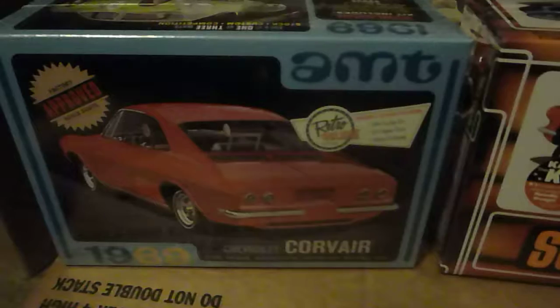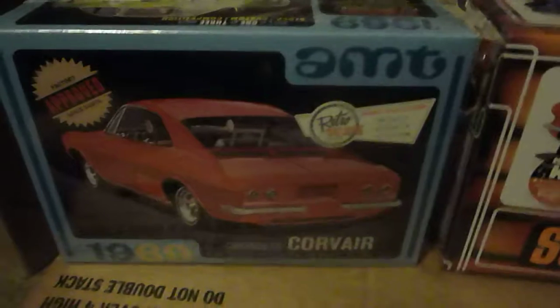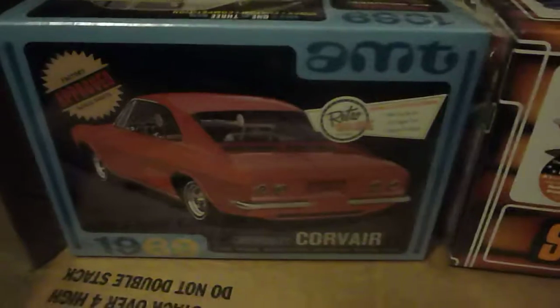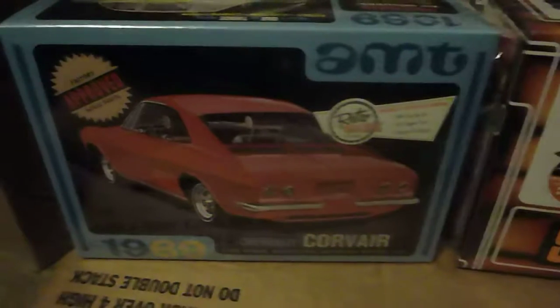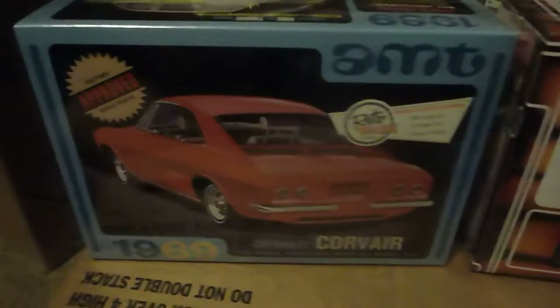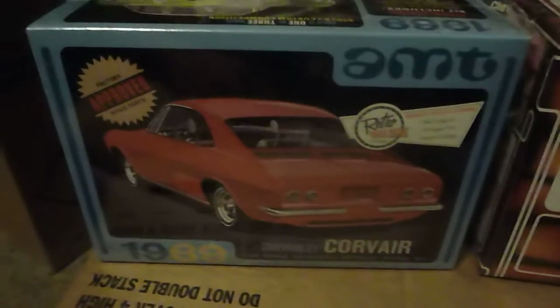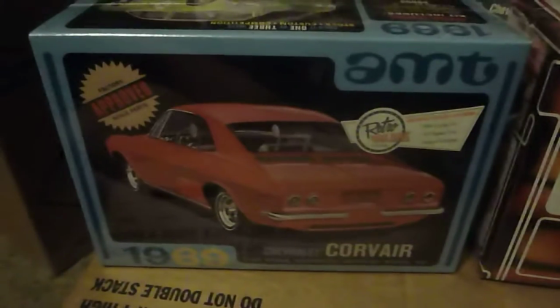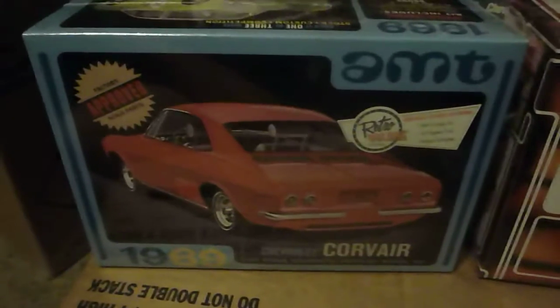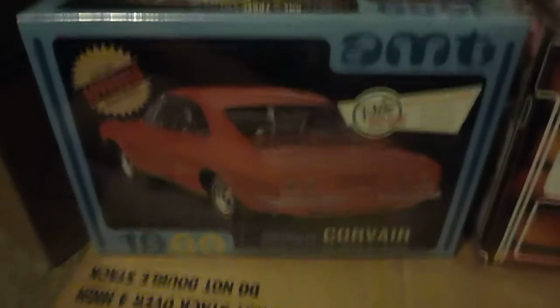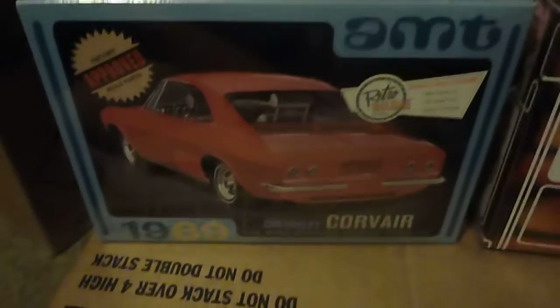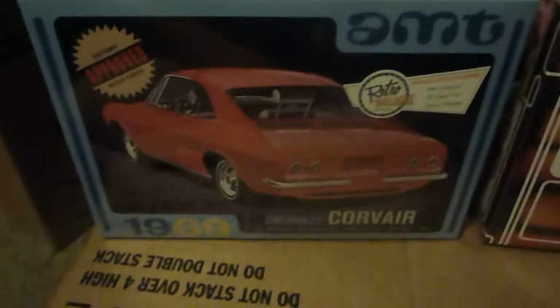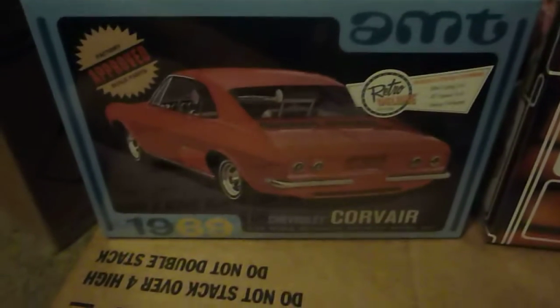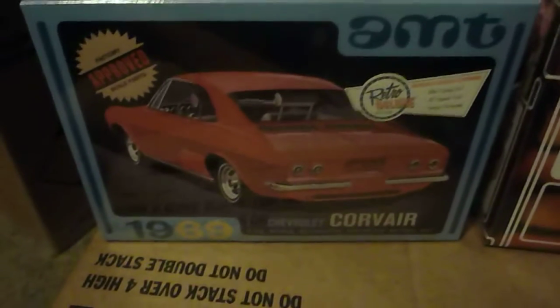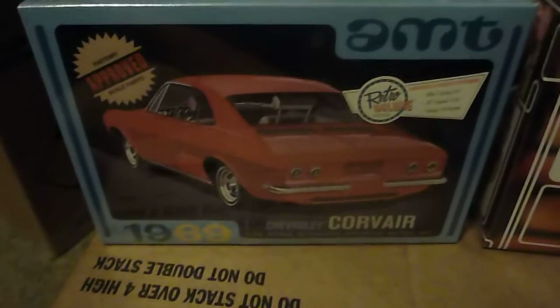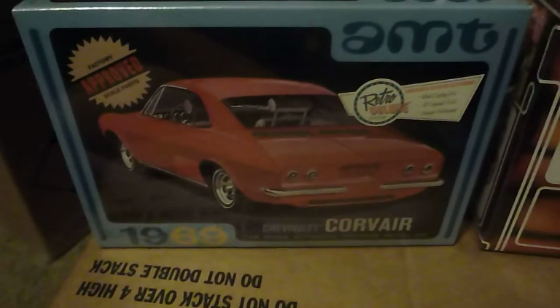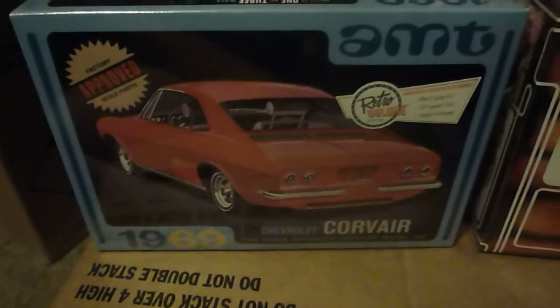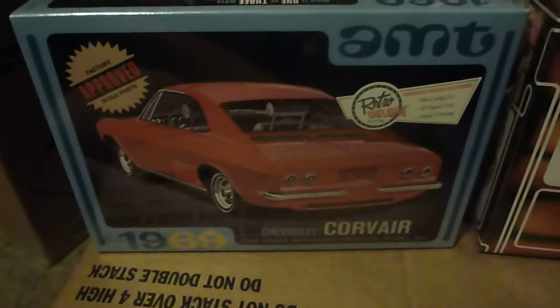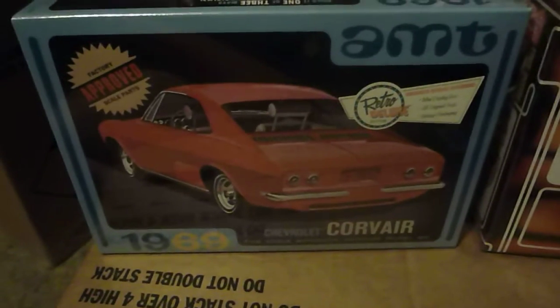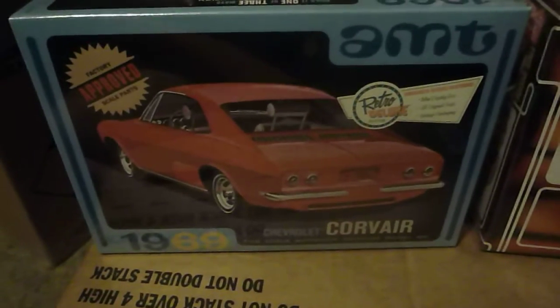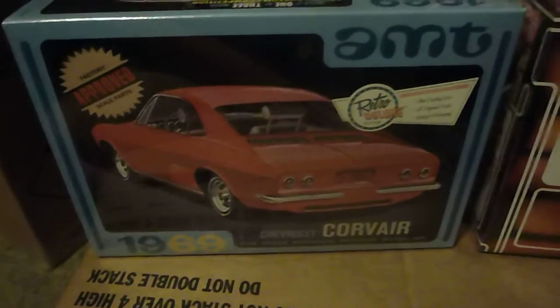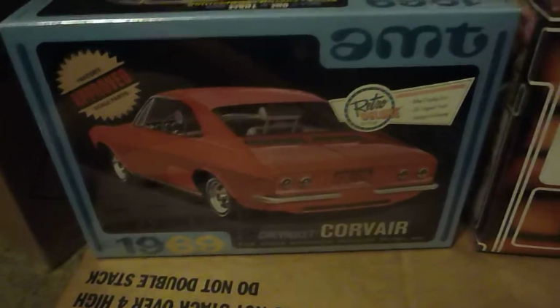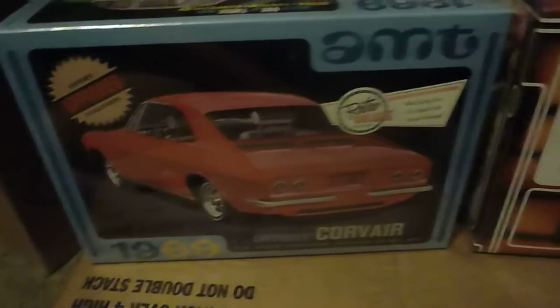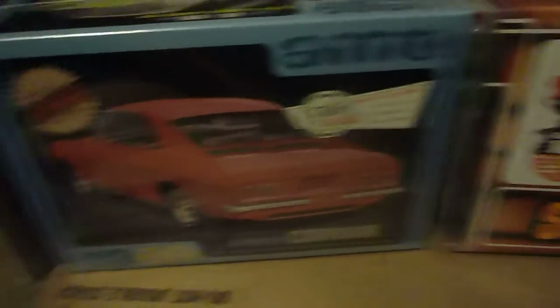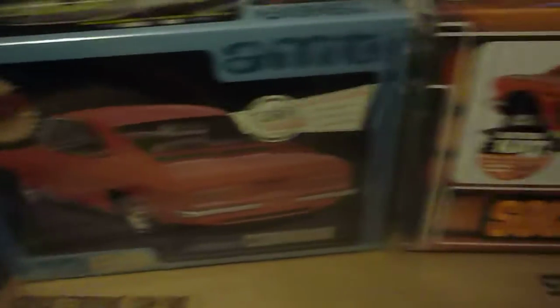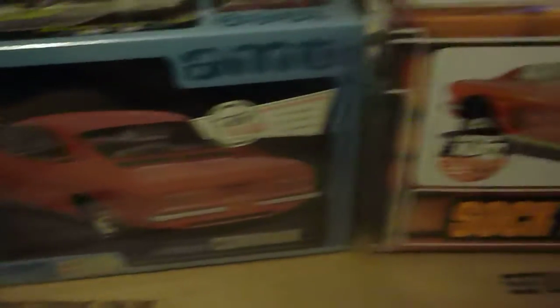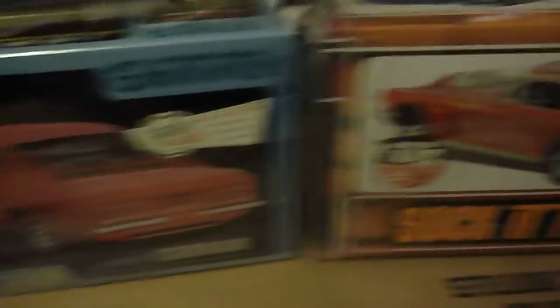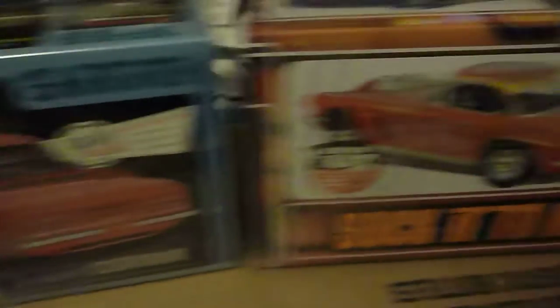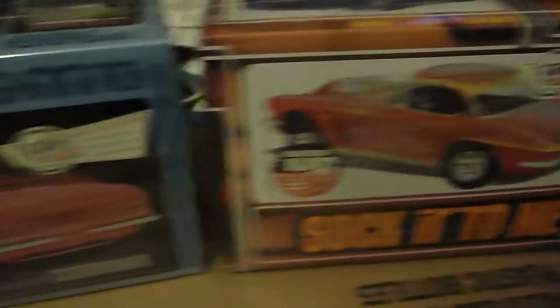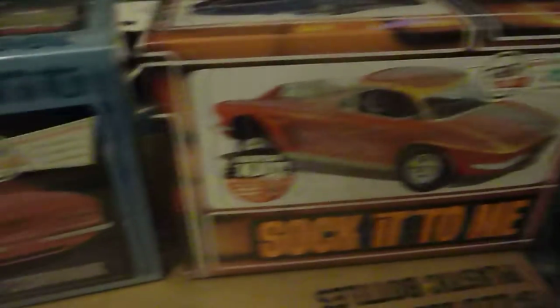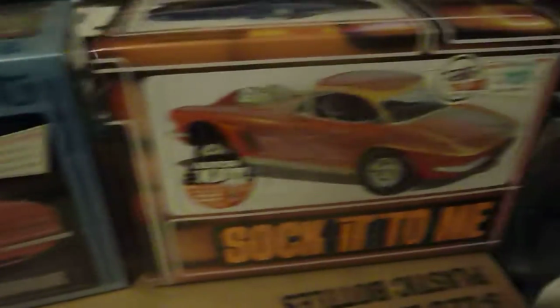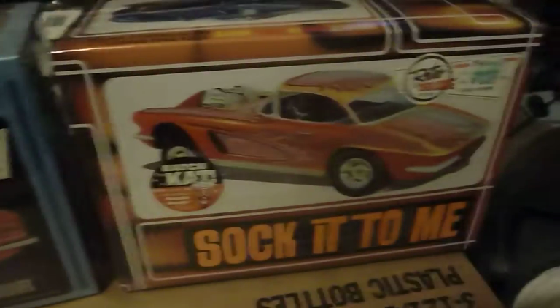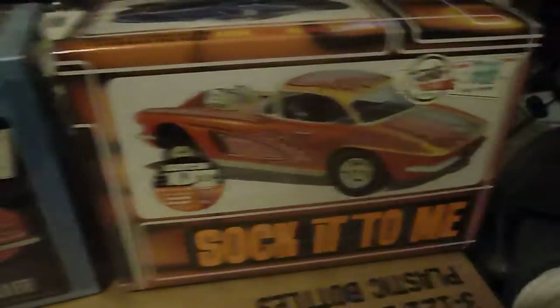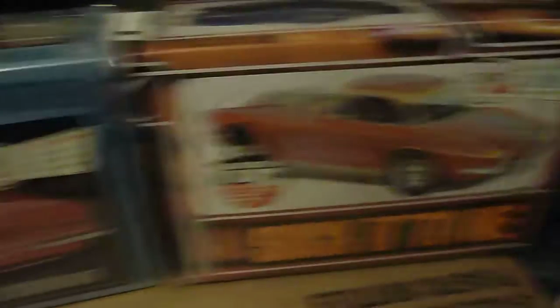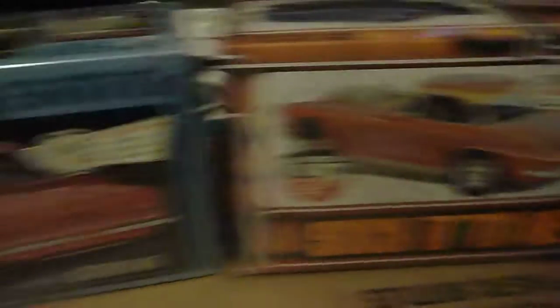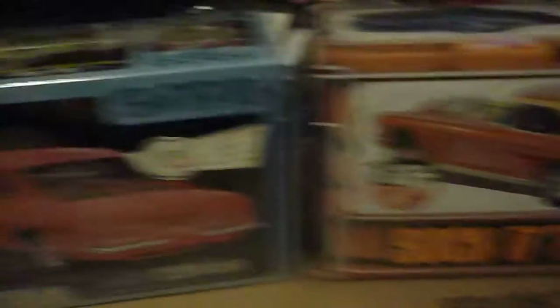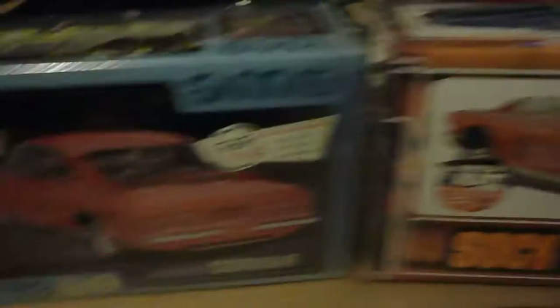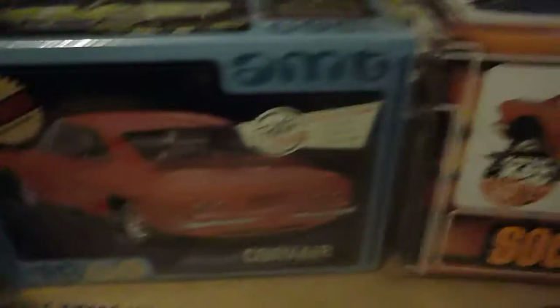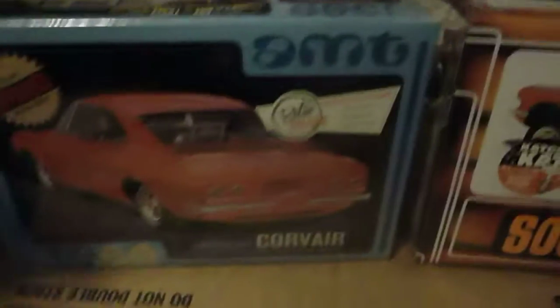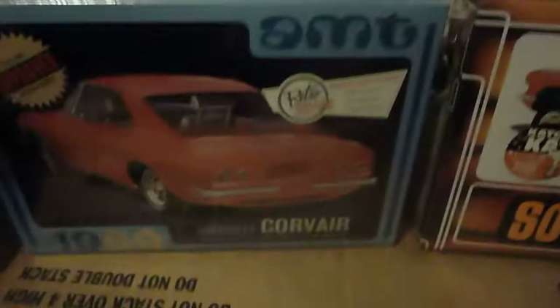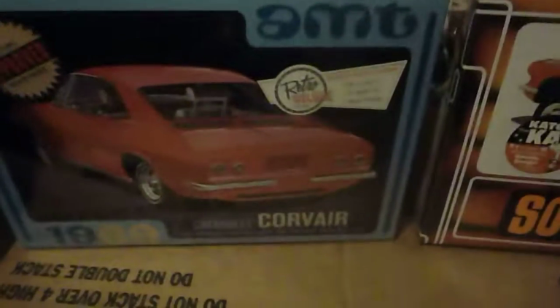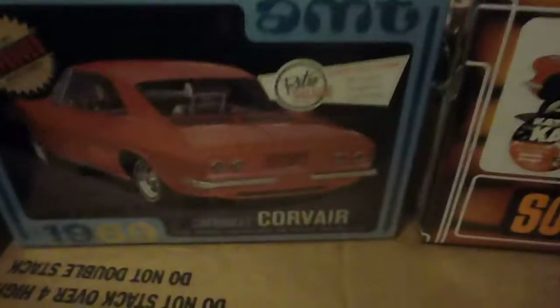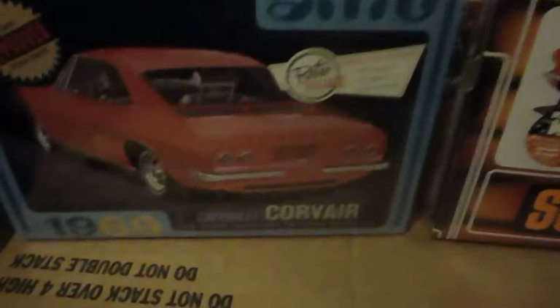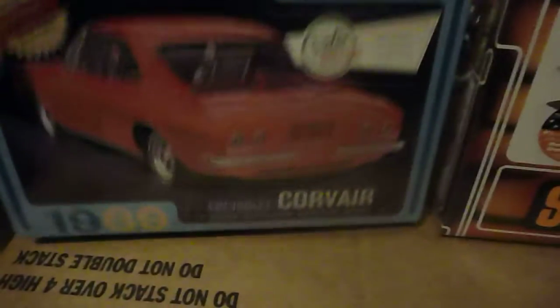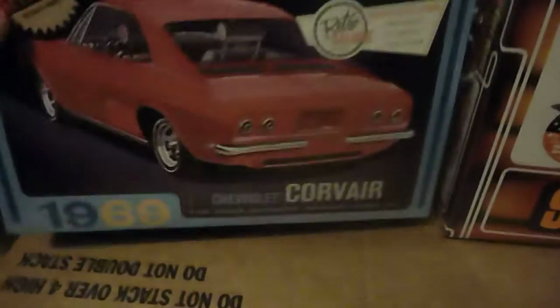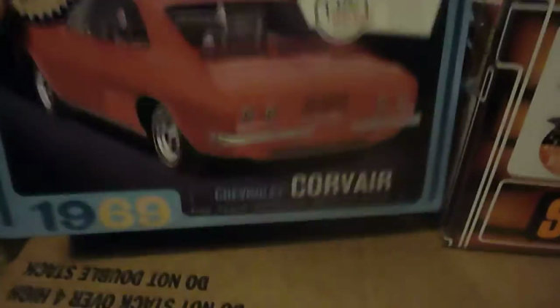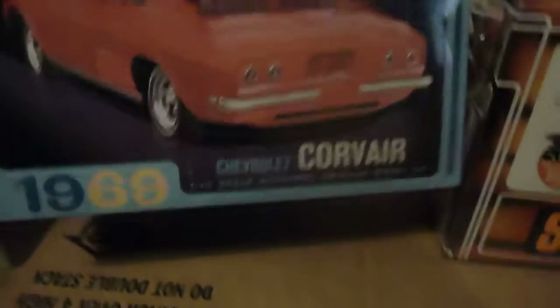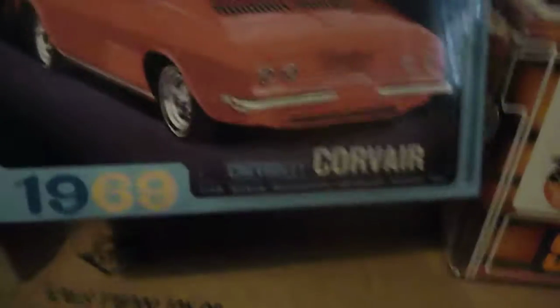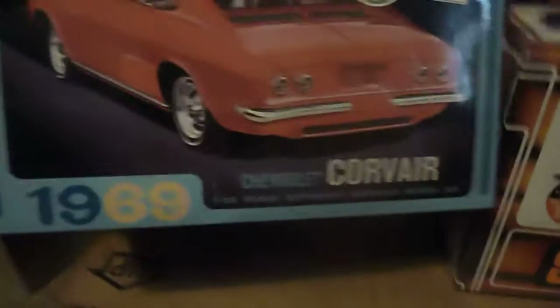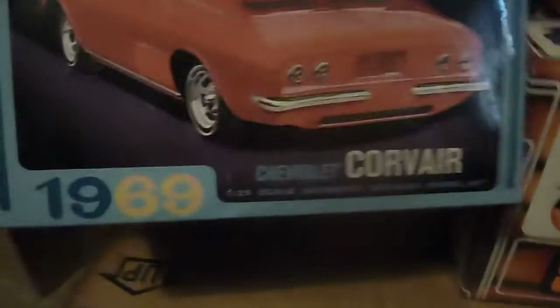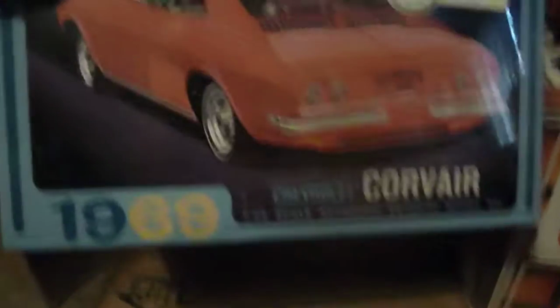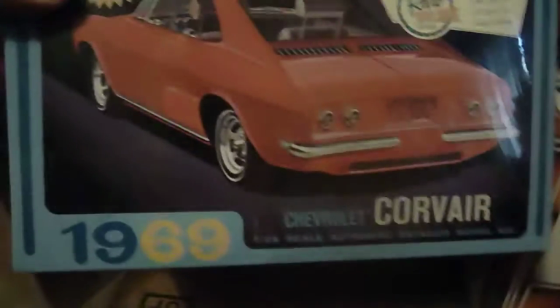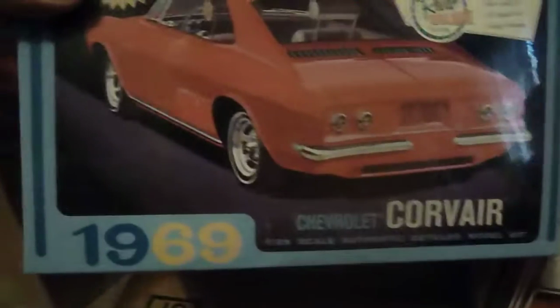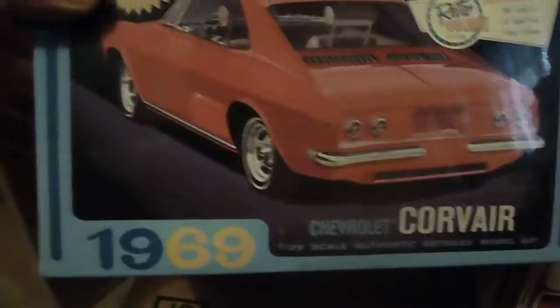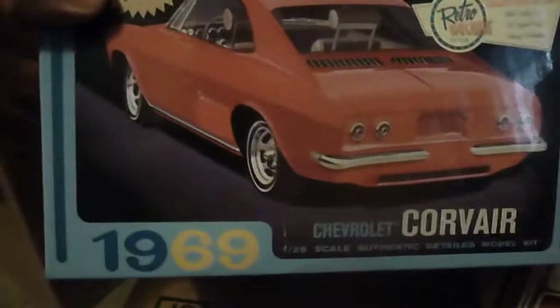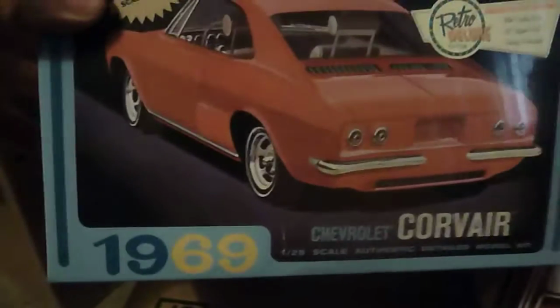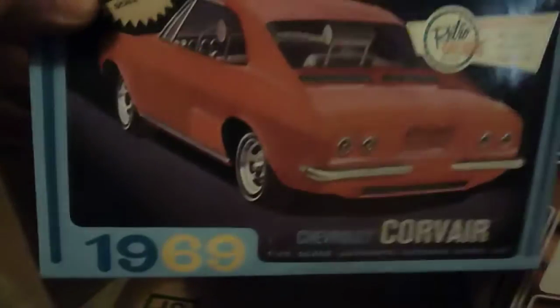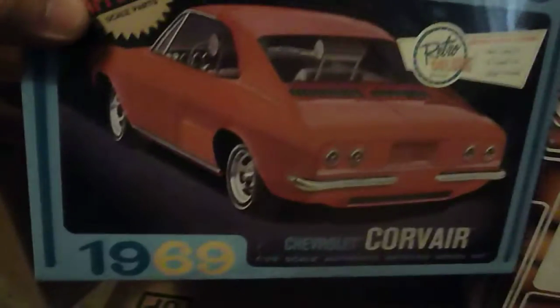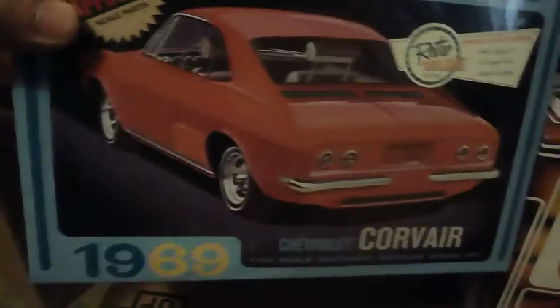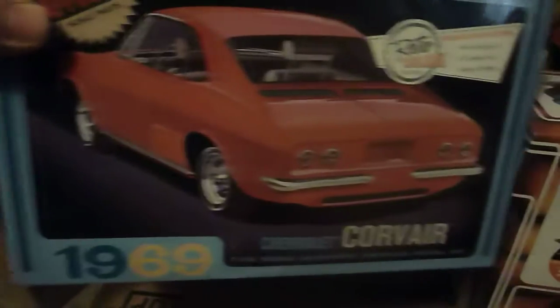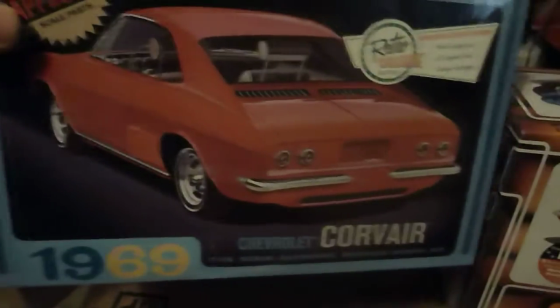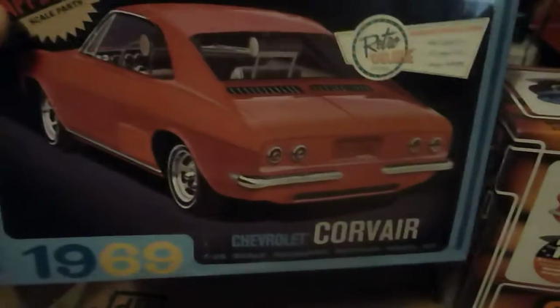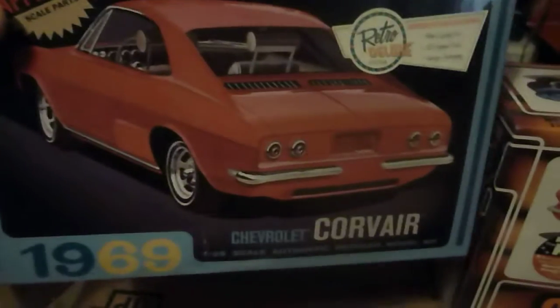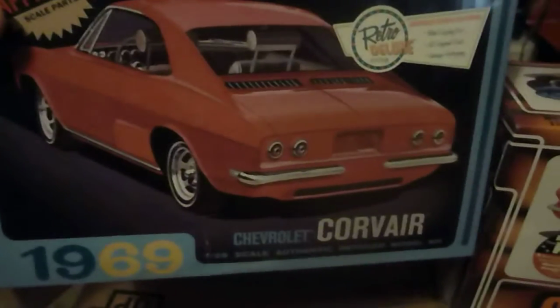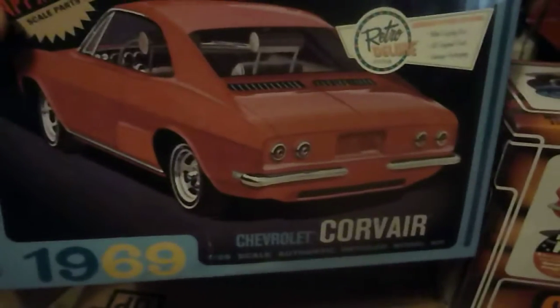Hey folks, Robert here. I went to the flea market and I found a couple models. I found an AMT, a 1969 Corvair.